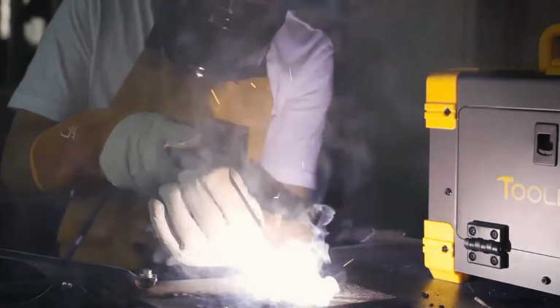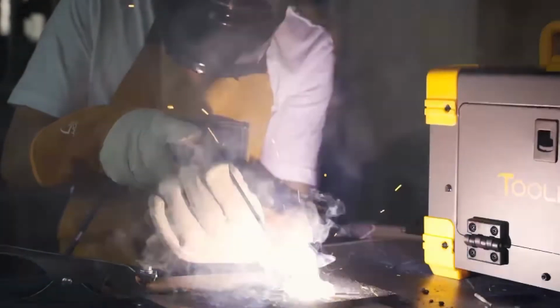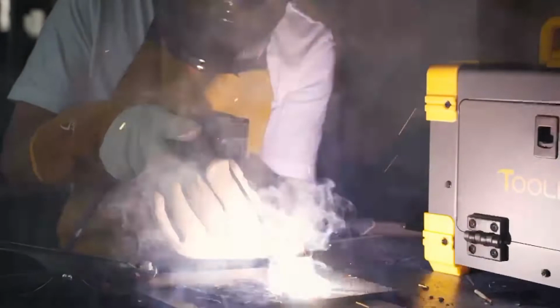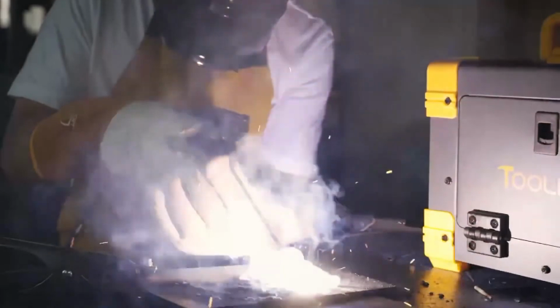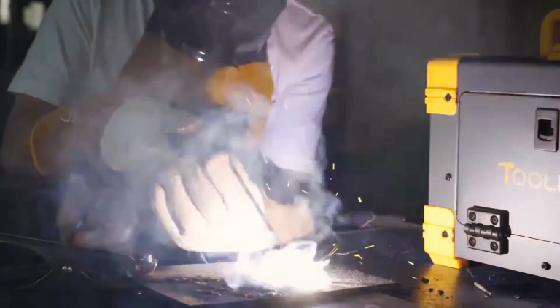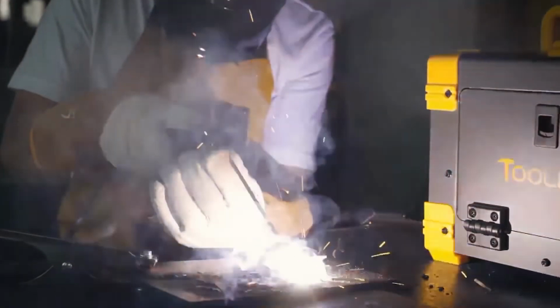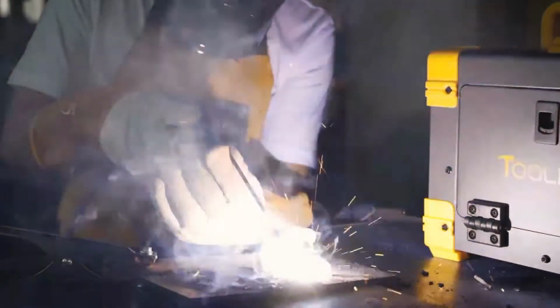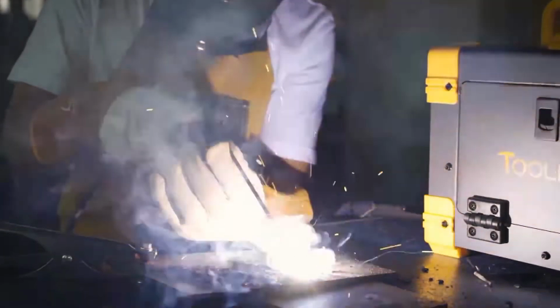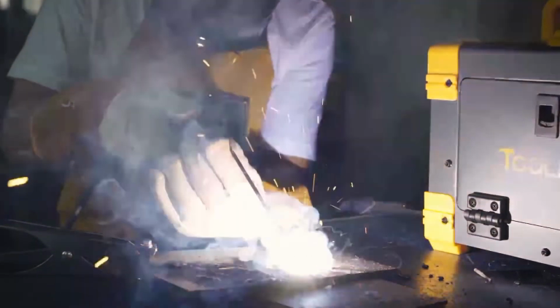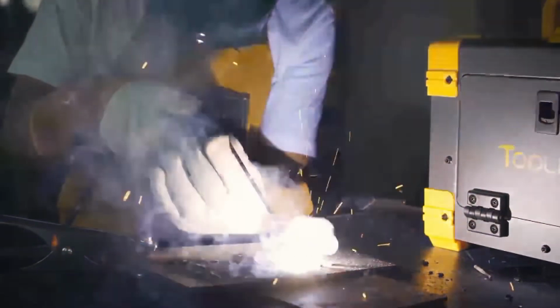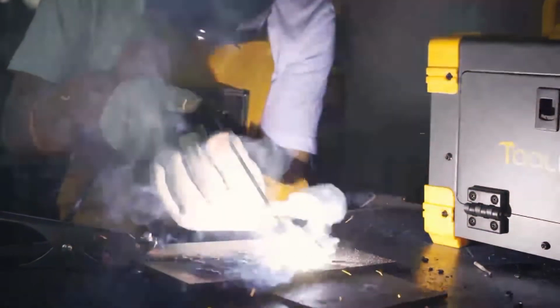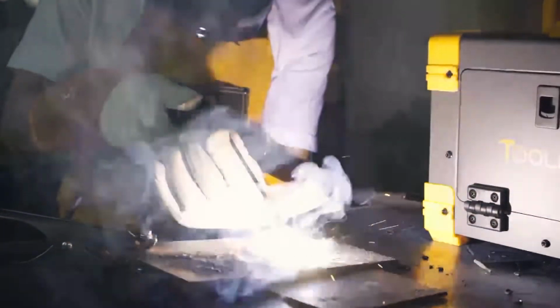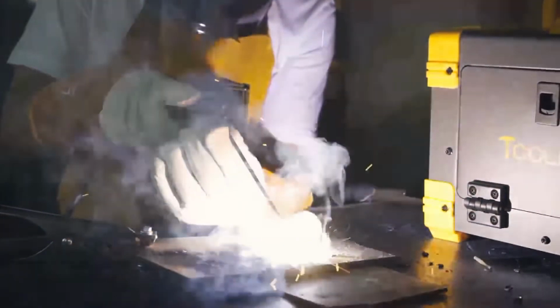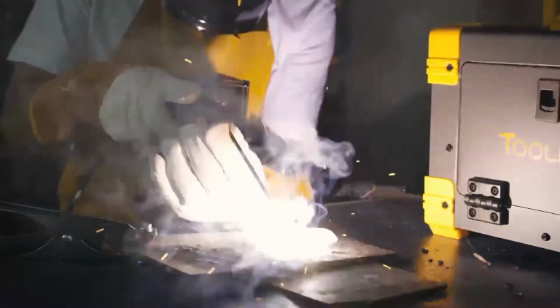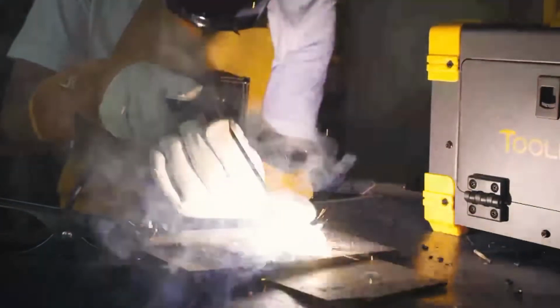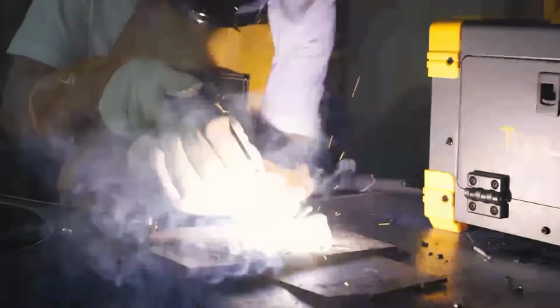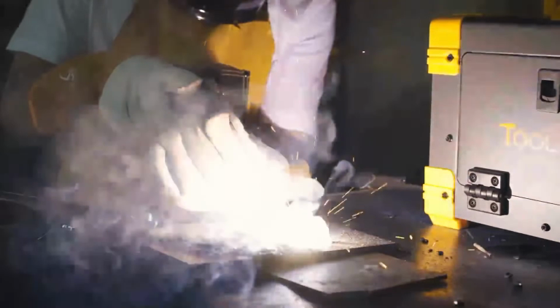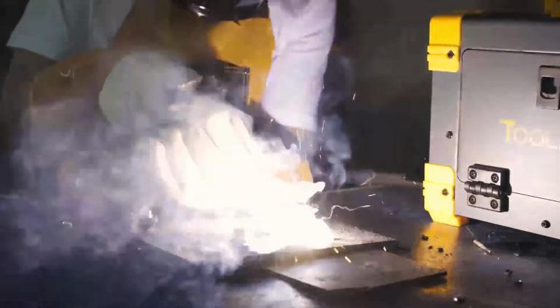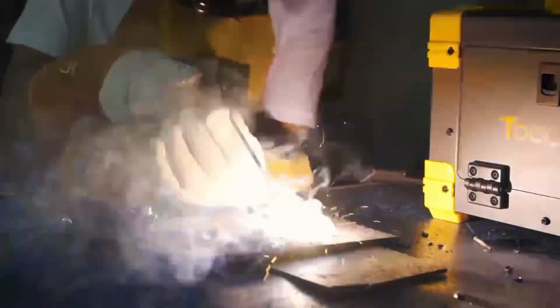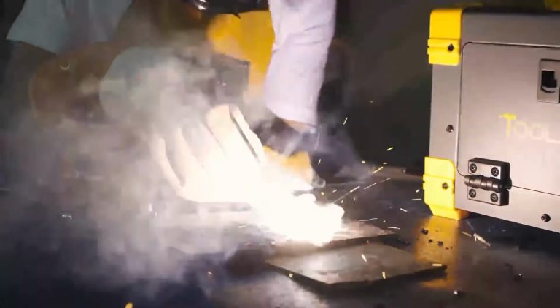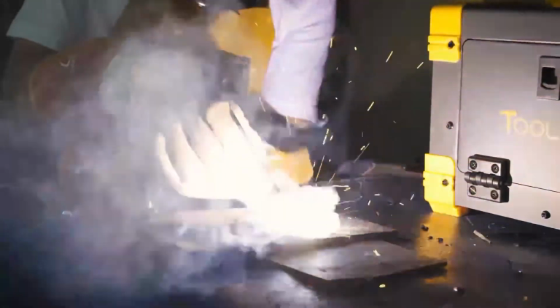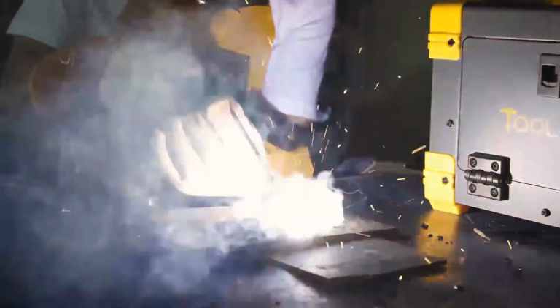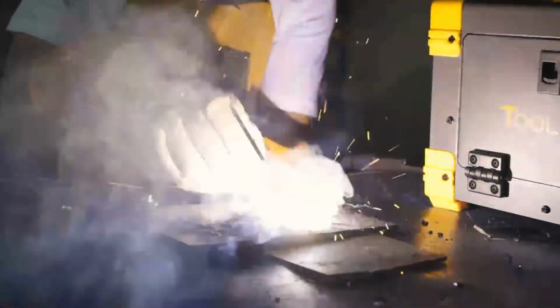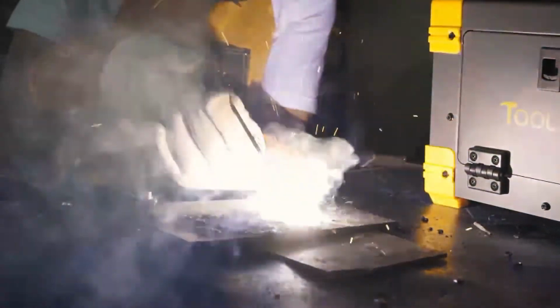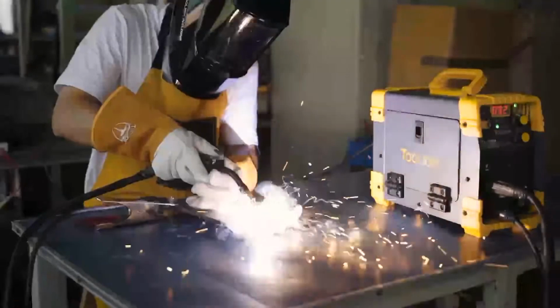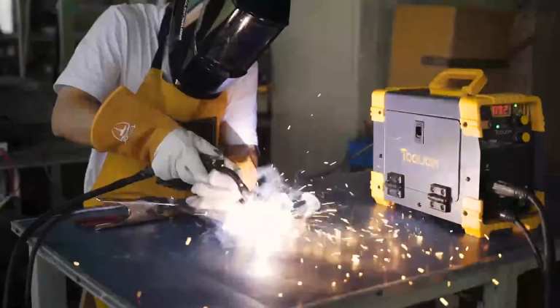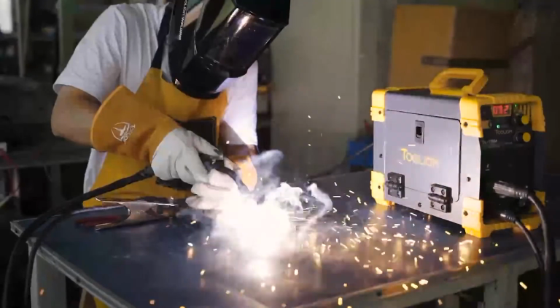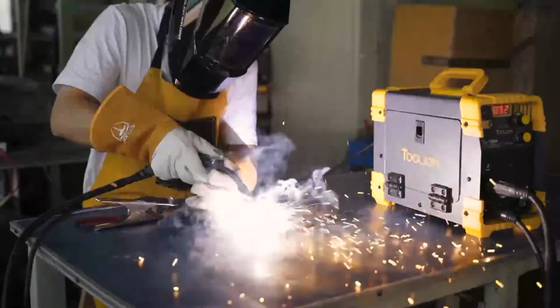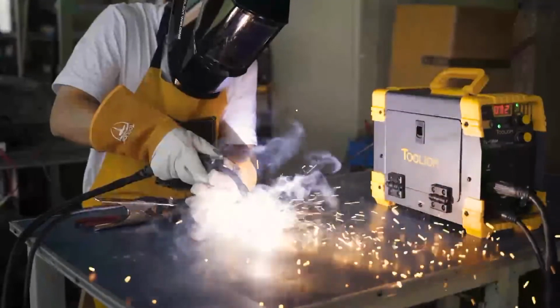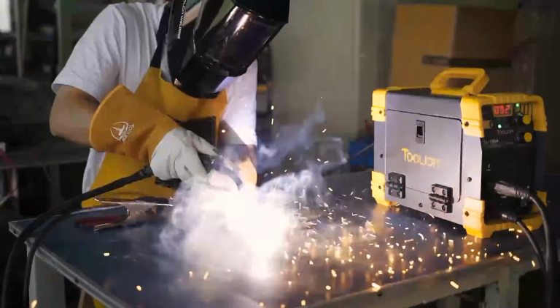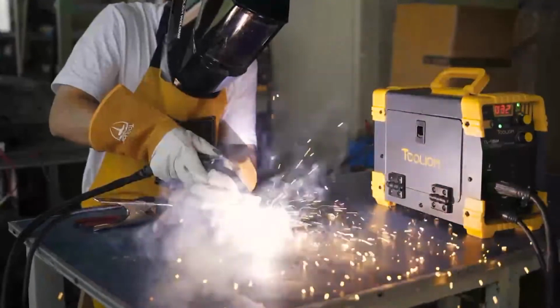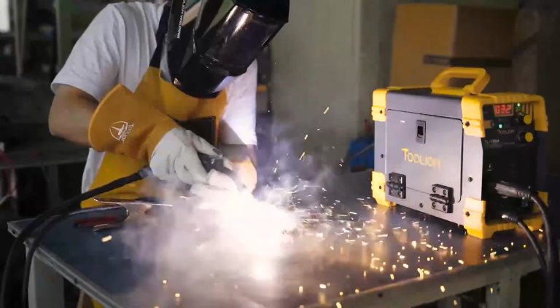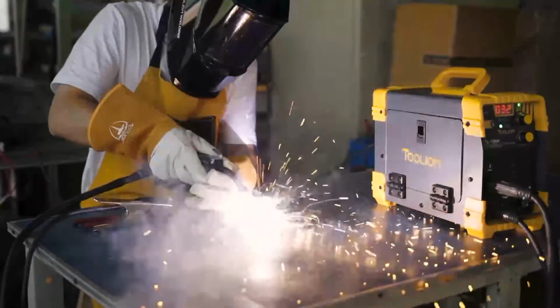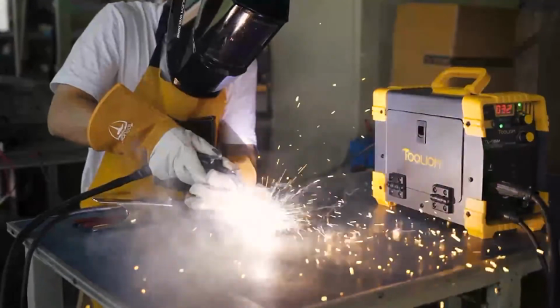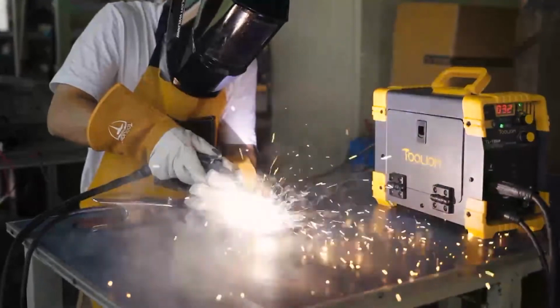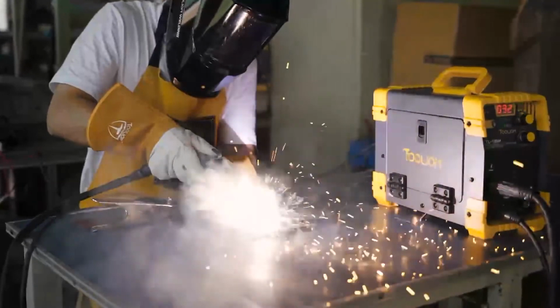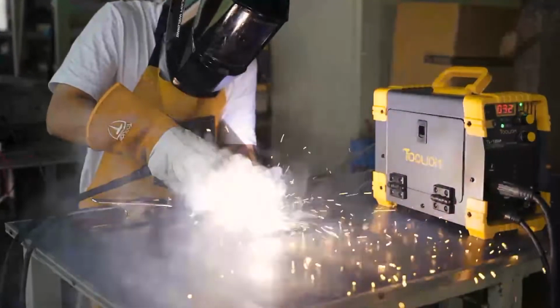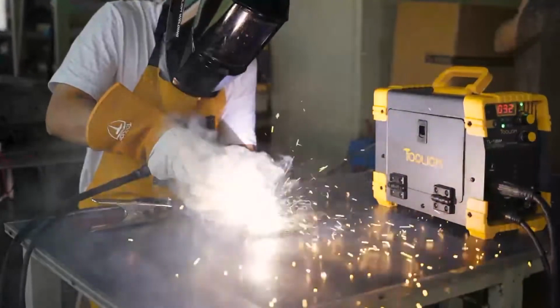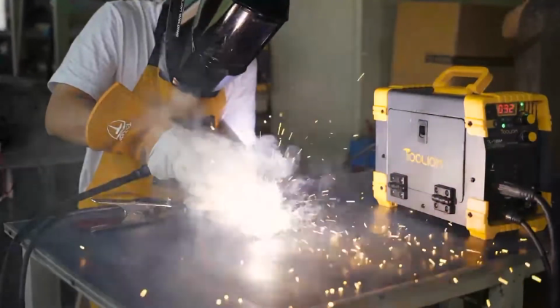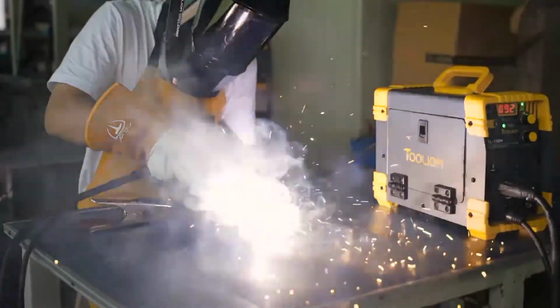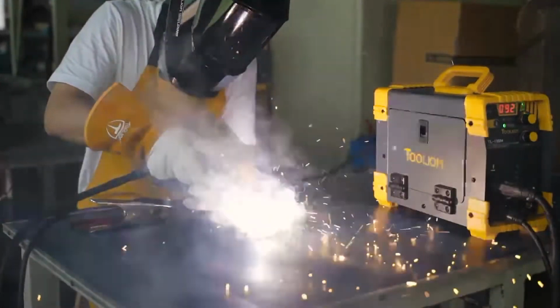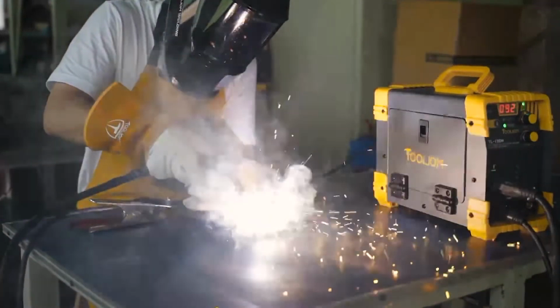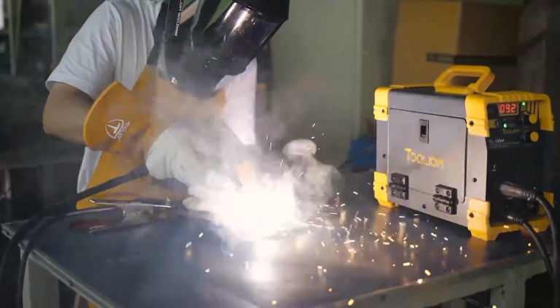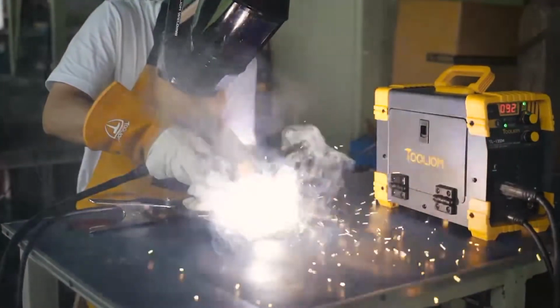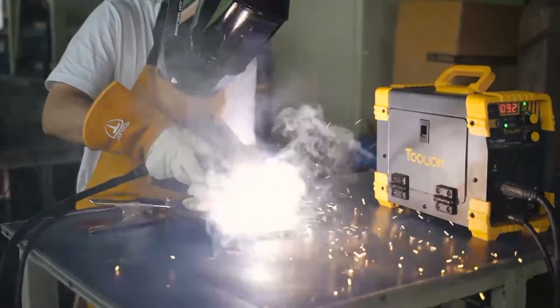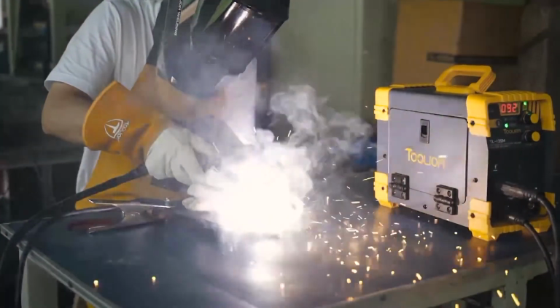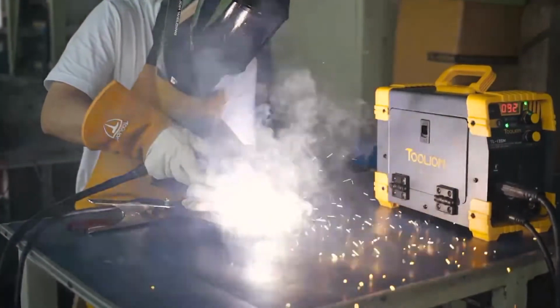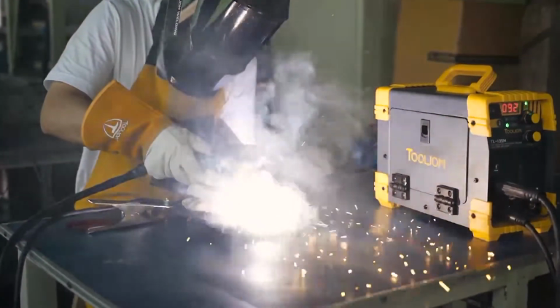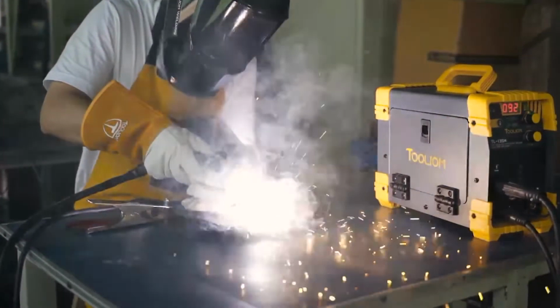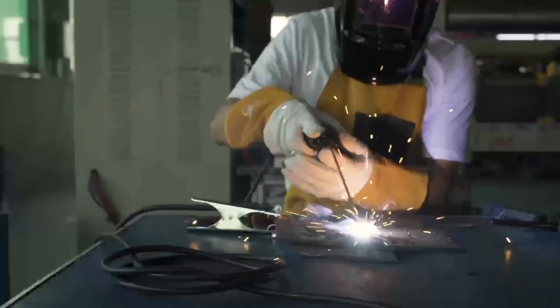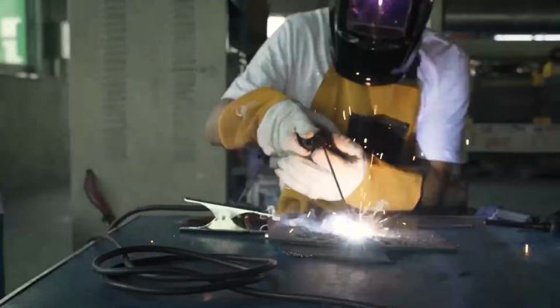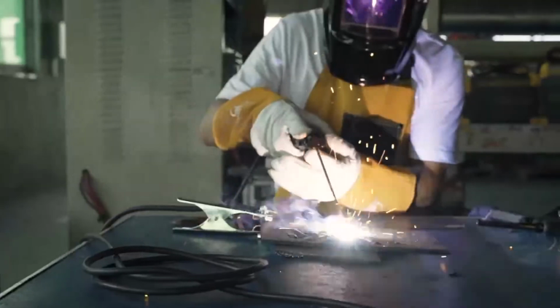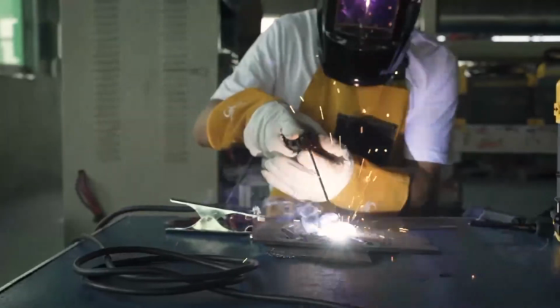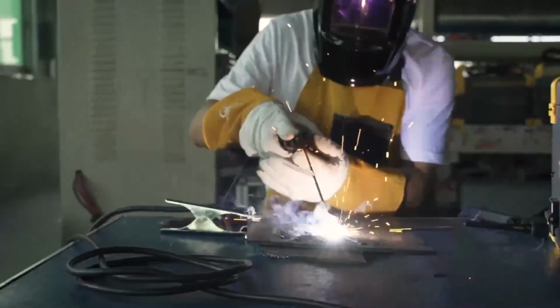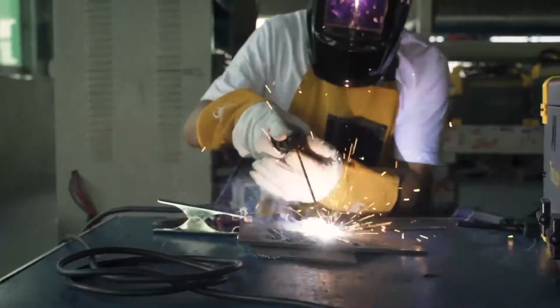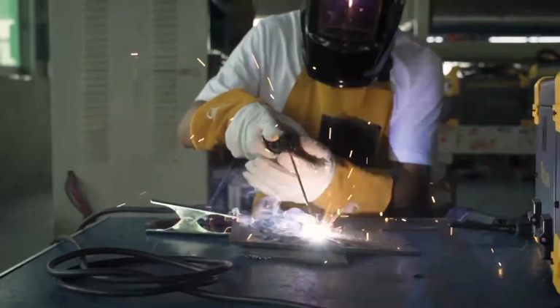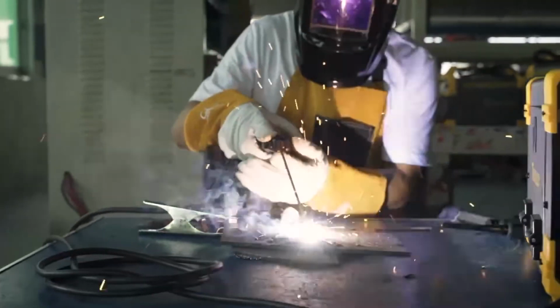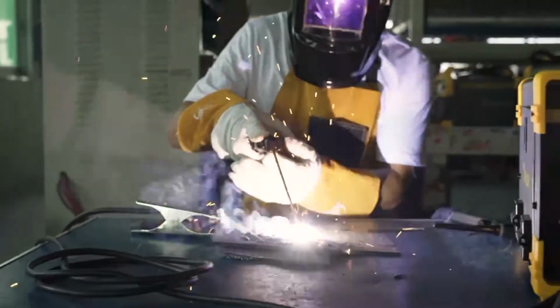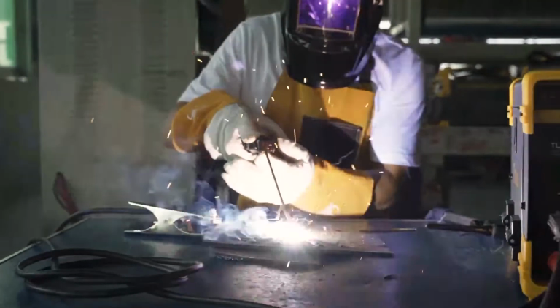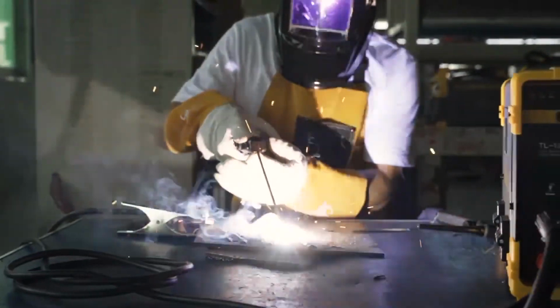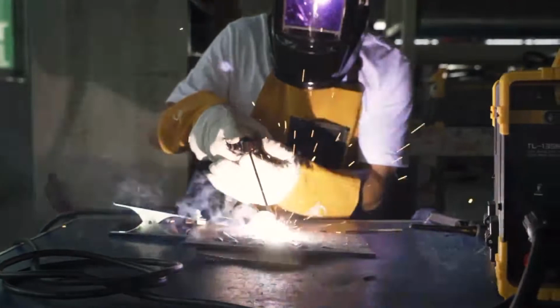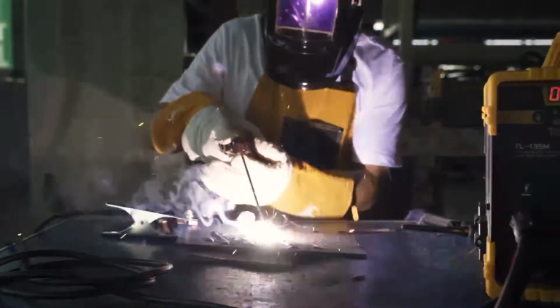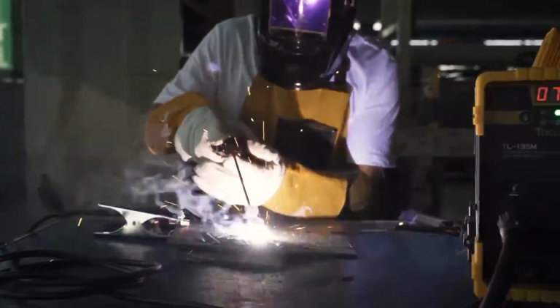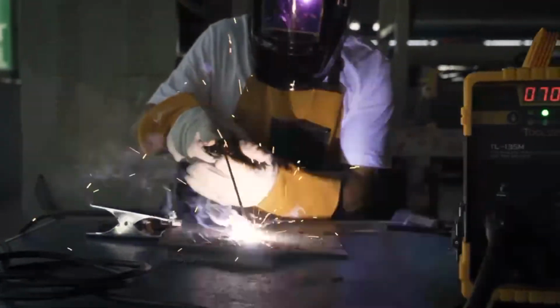The TL-135M has multifunctions such as Flux-Core Arc Welding, Stick Welding, and Lift Arc TIG.